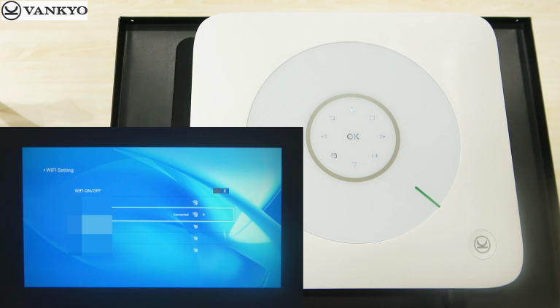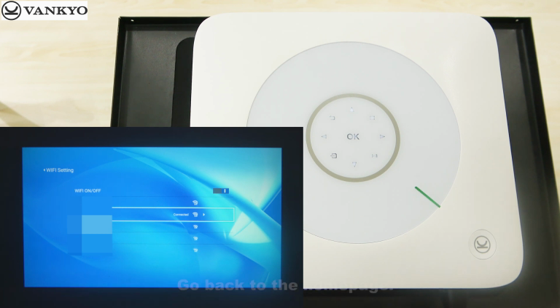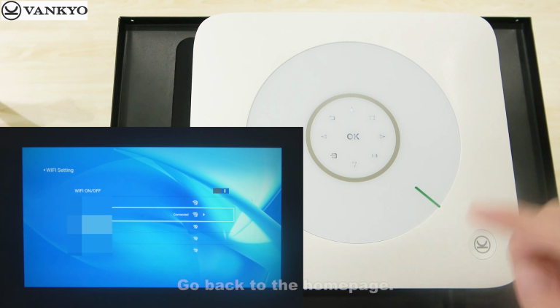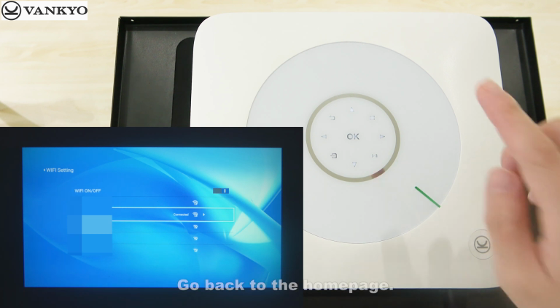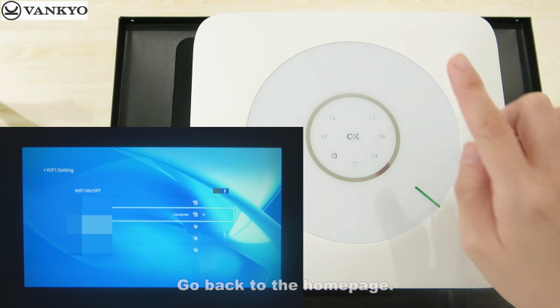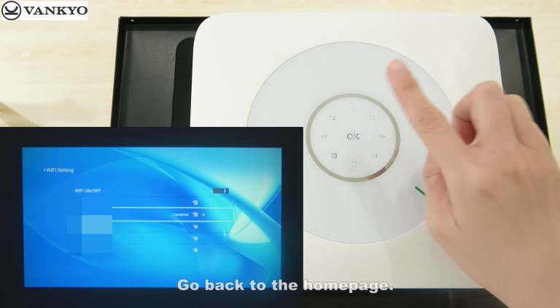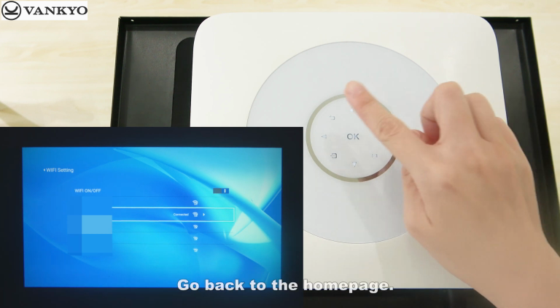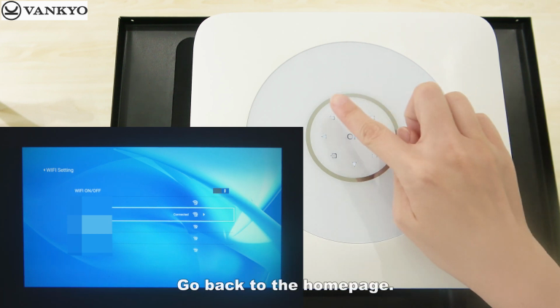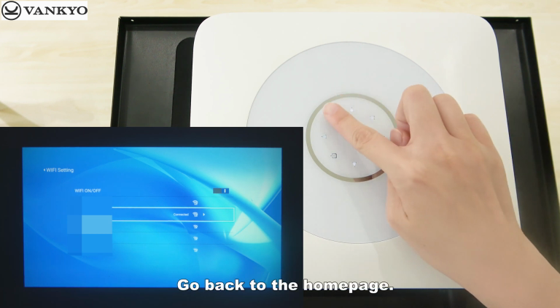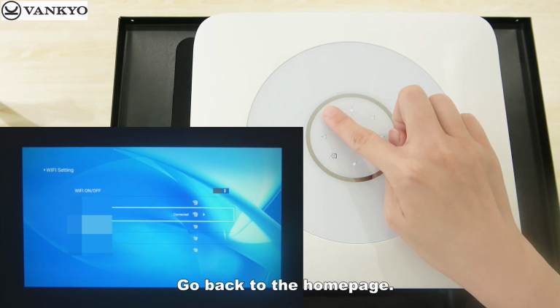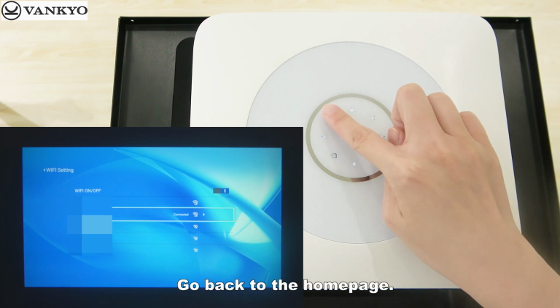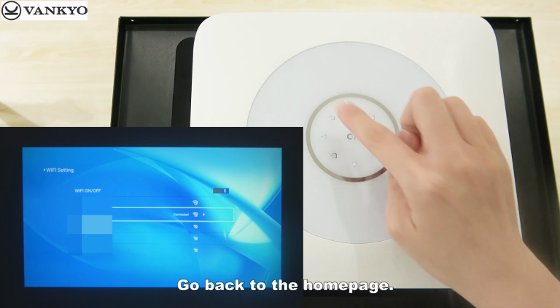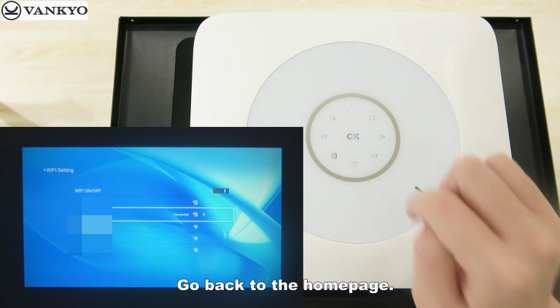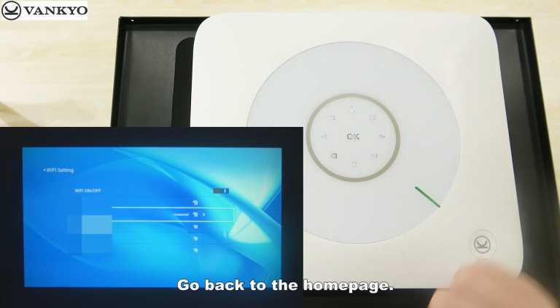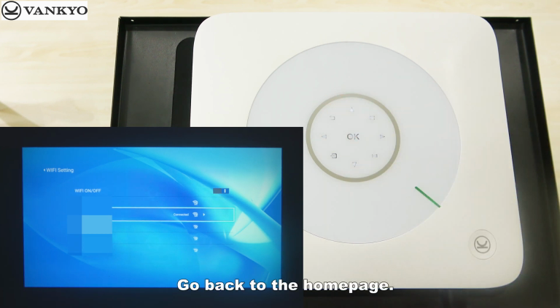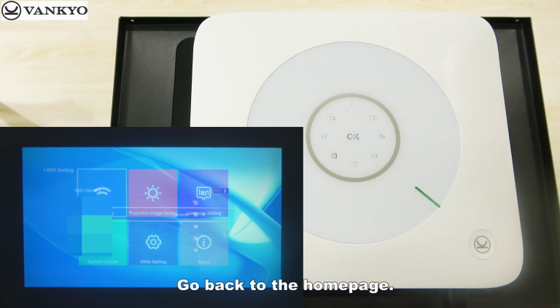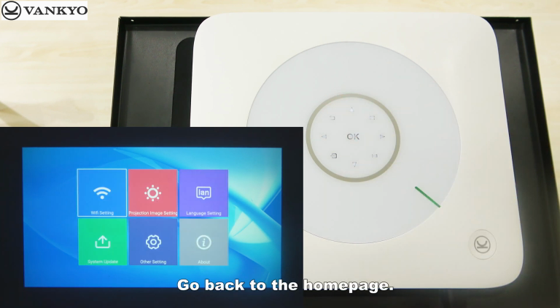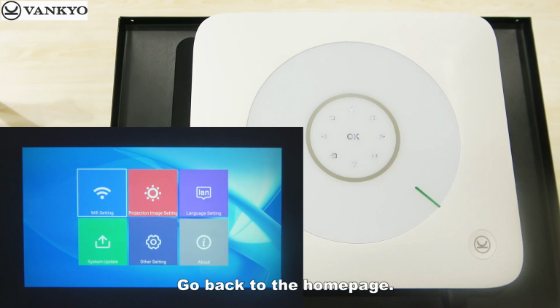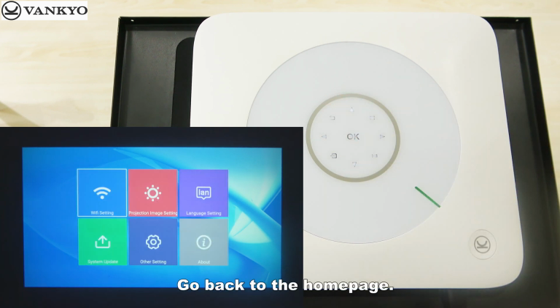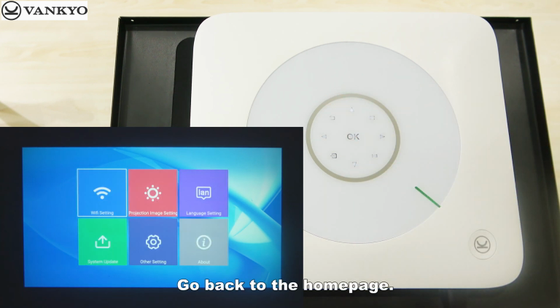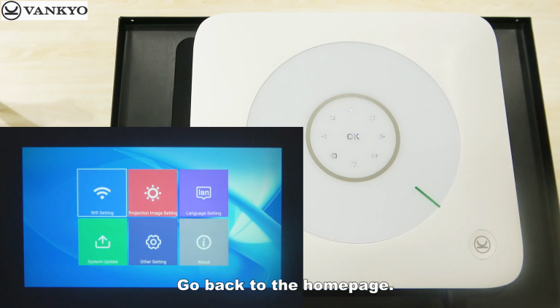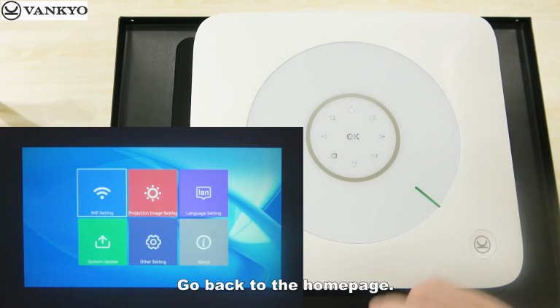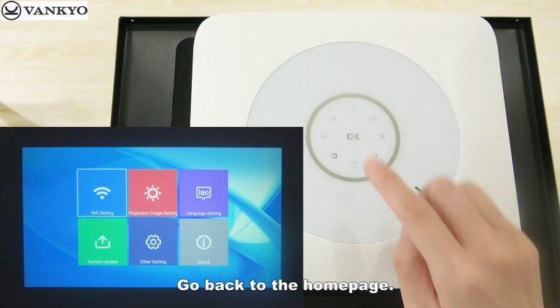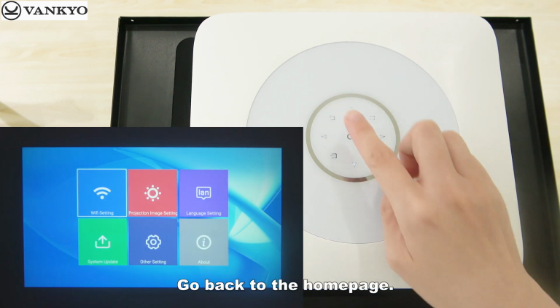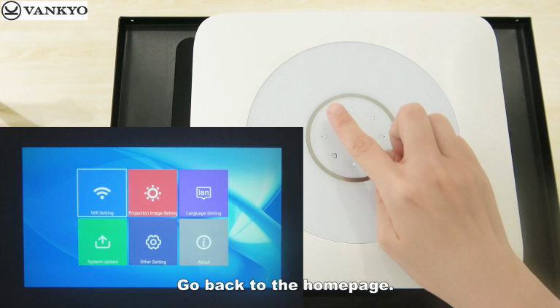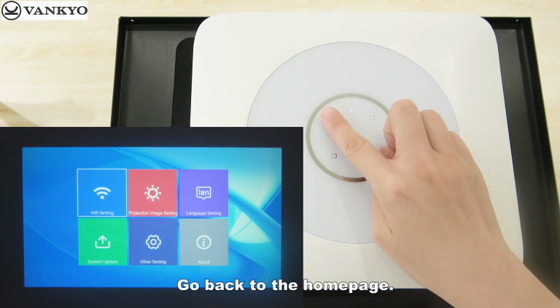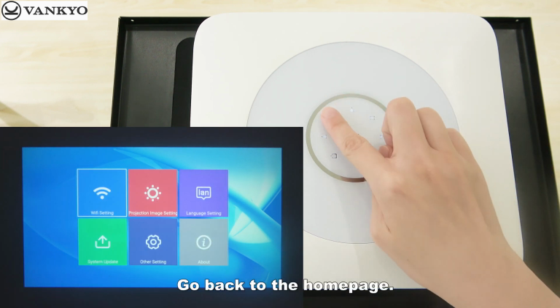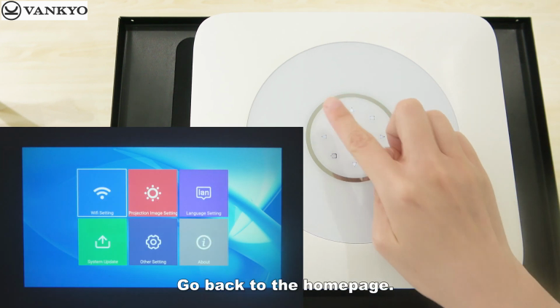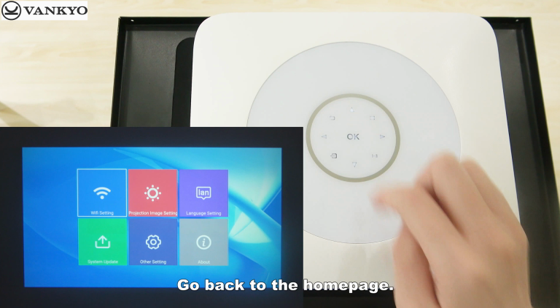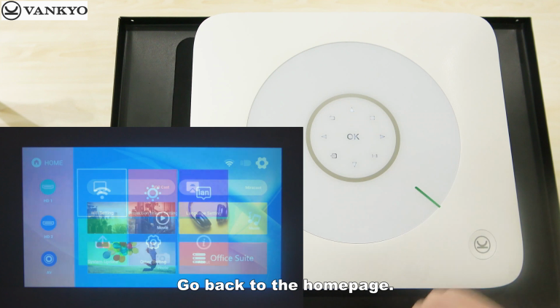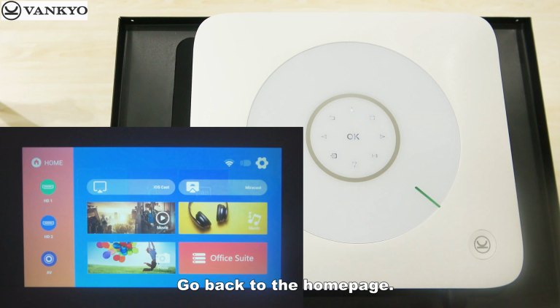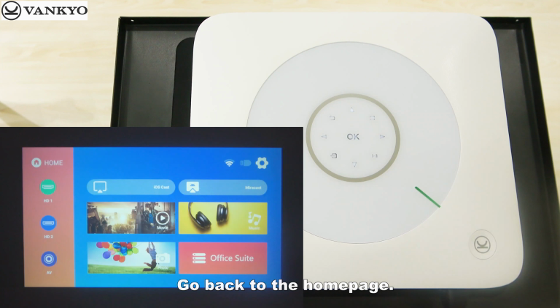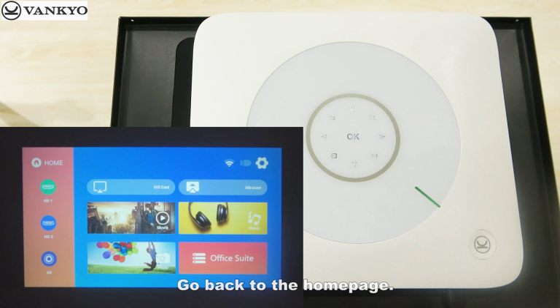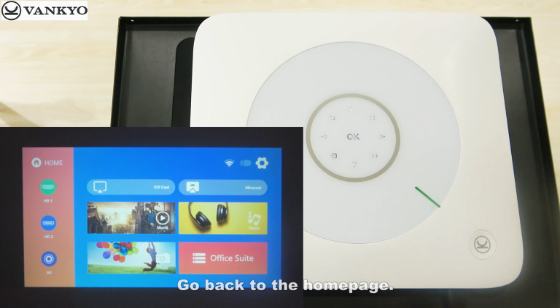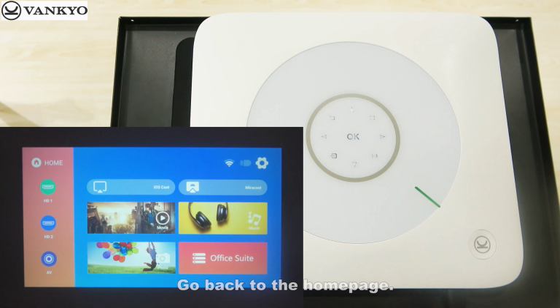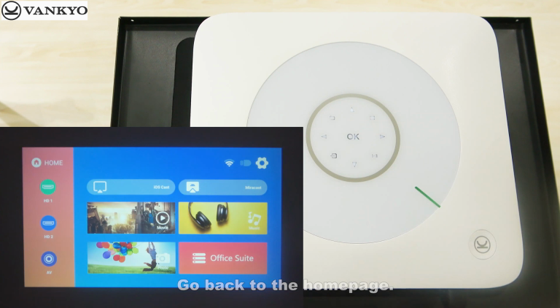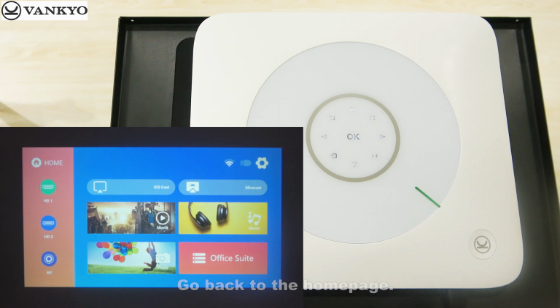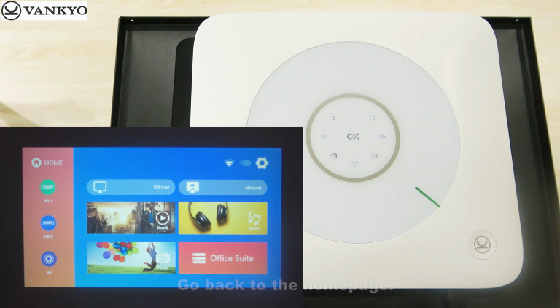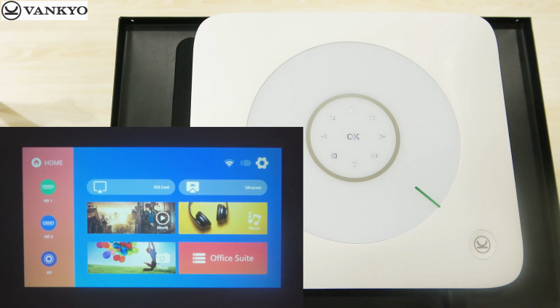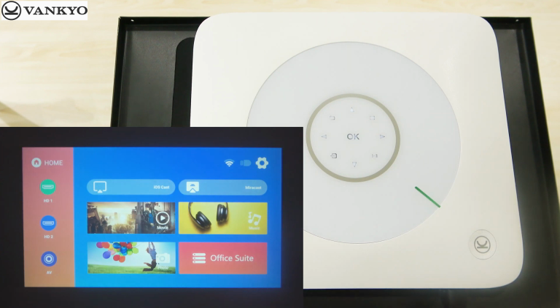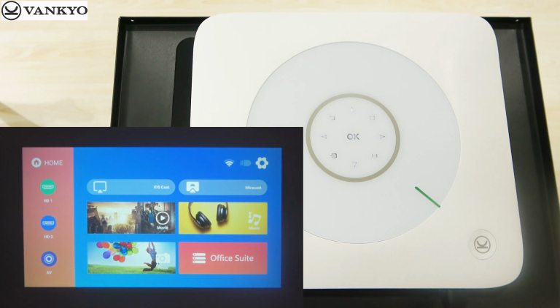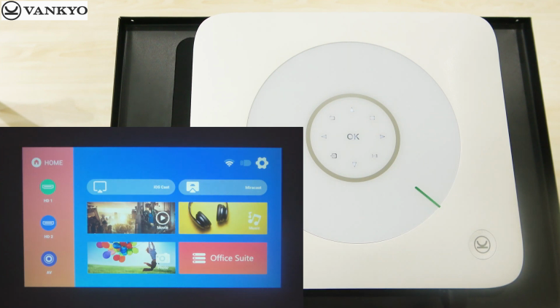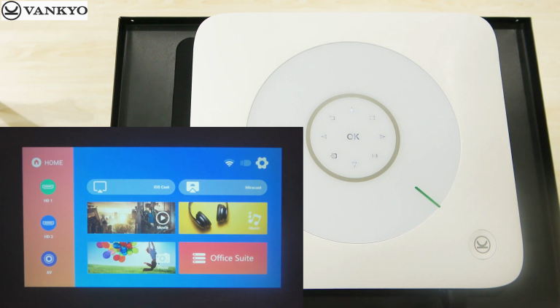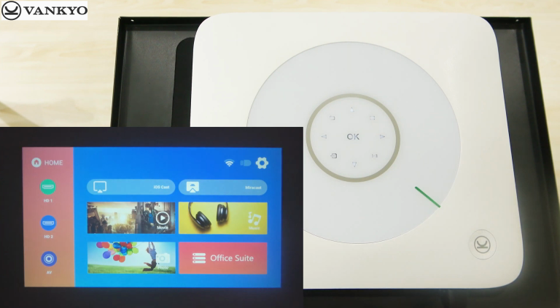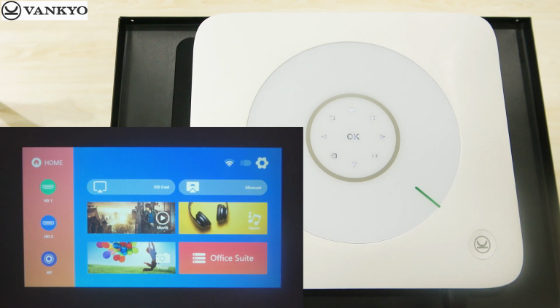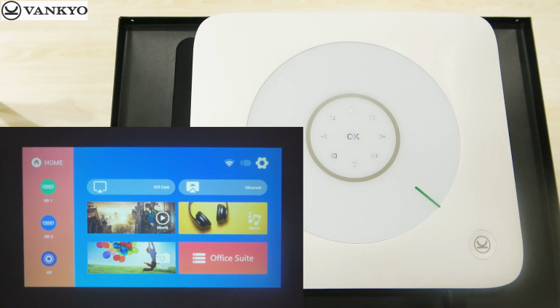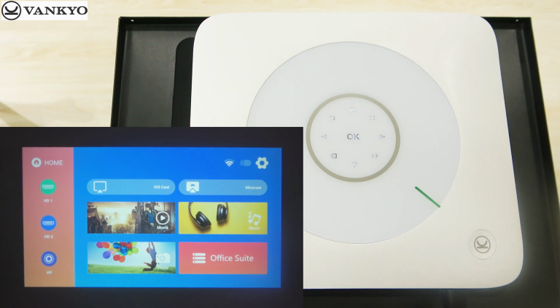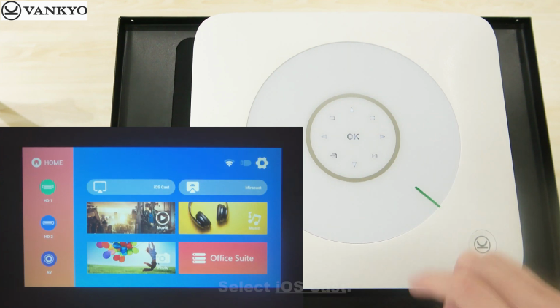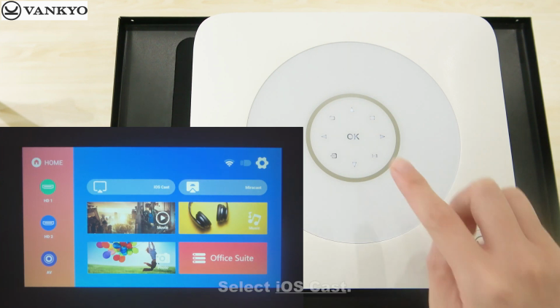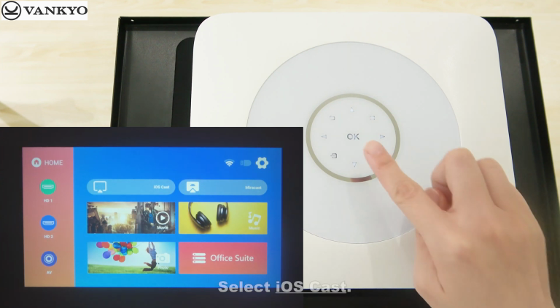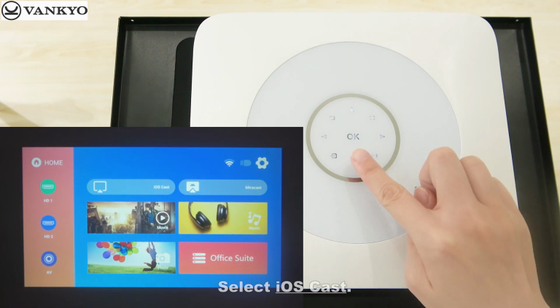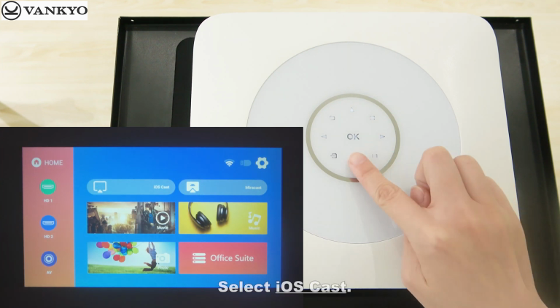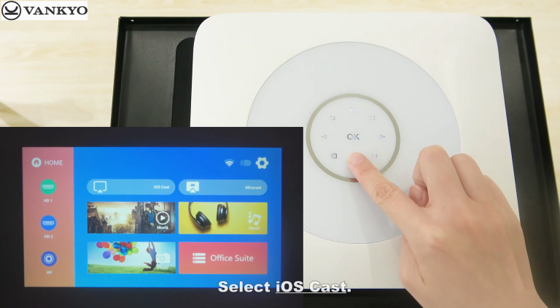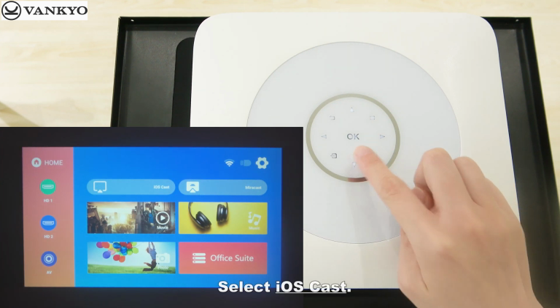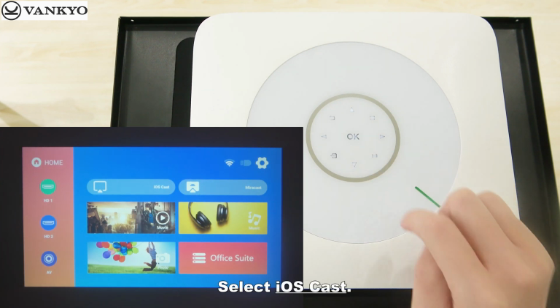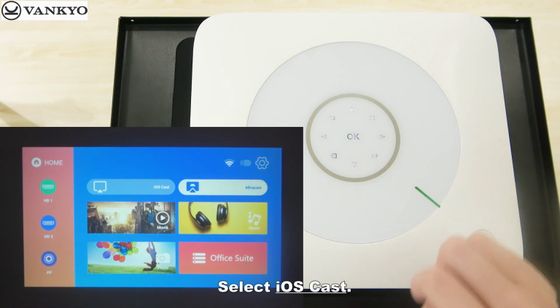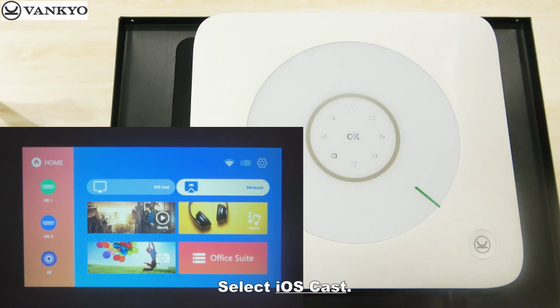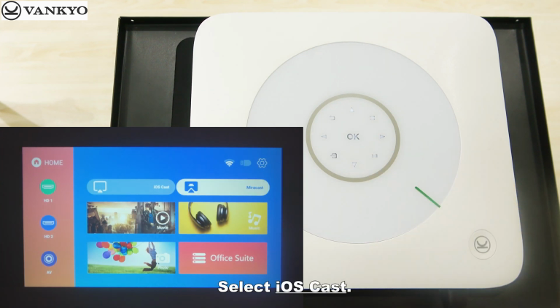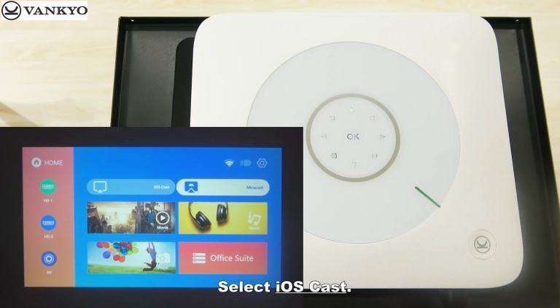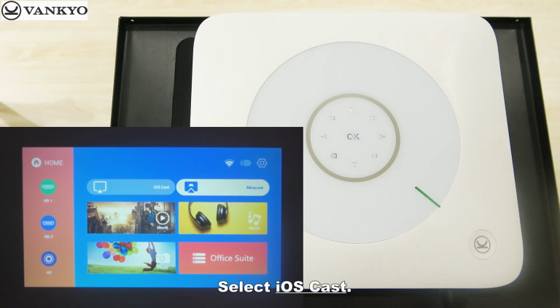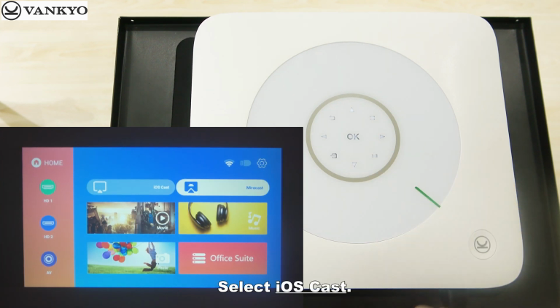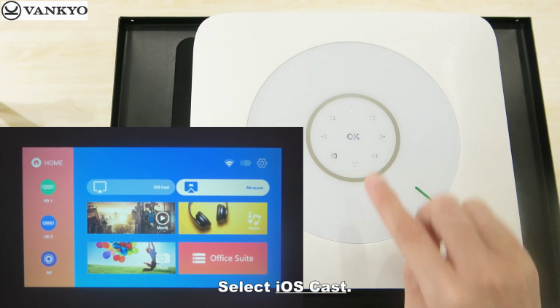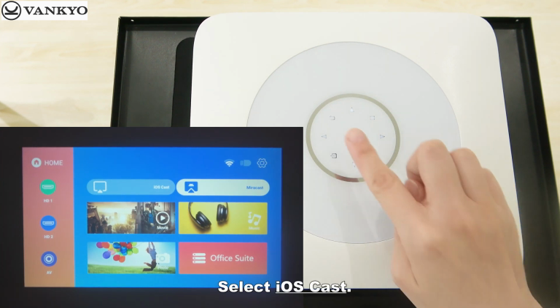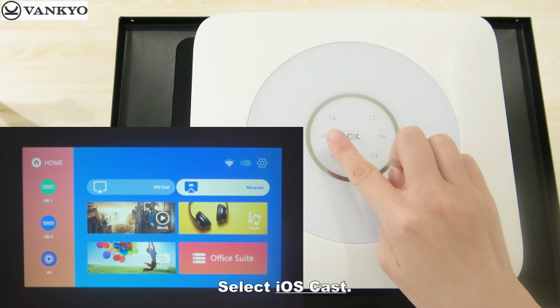Go back to the home page. Select iOS Cast.